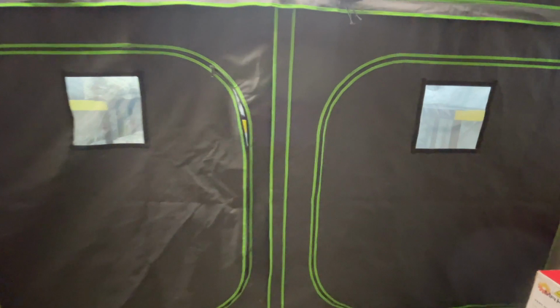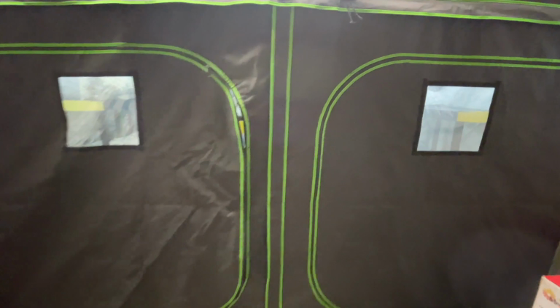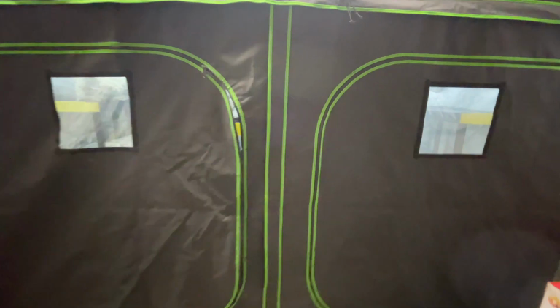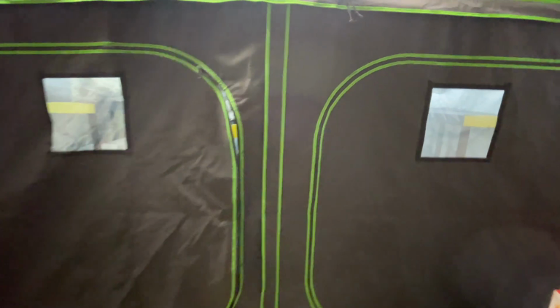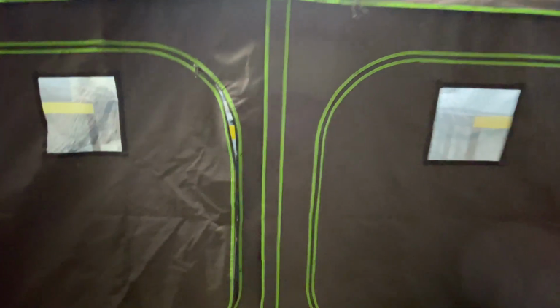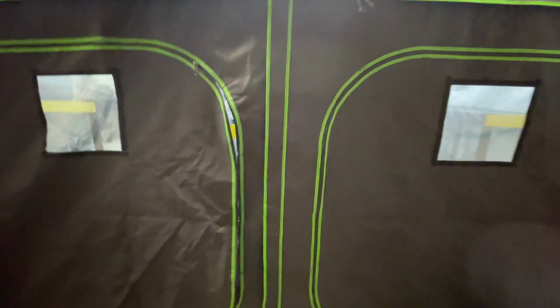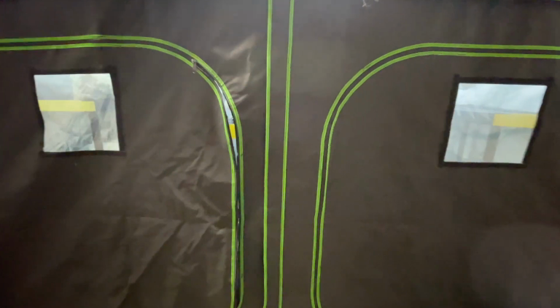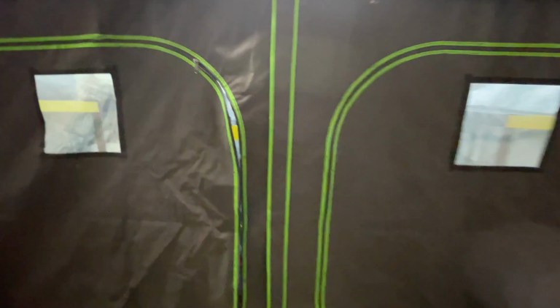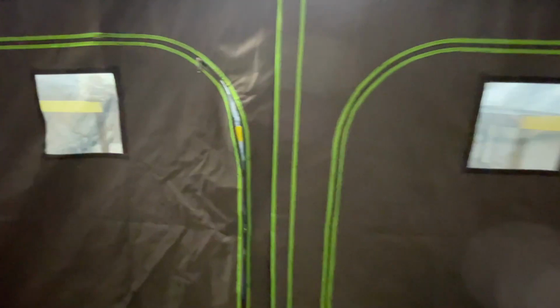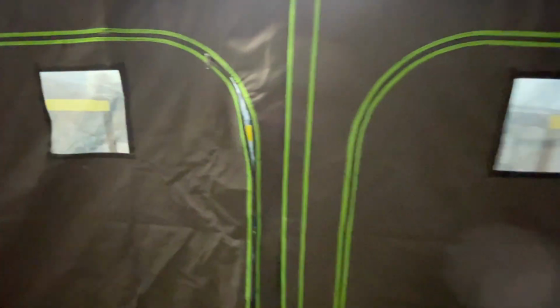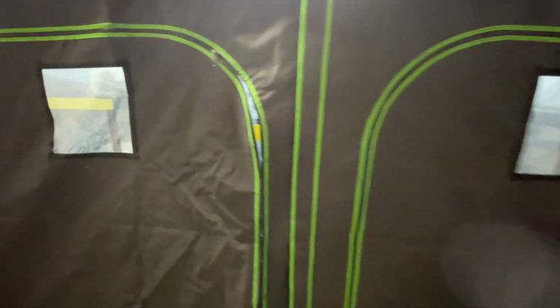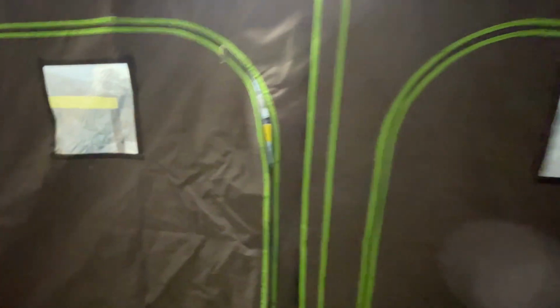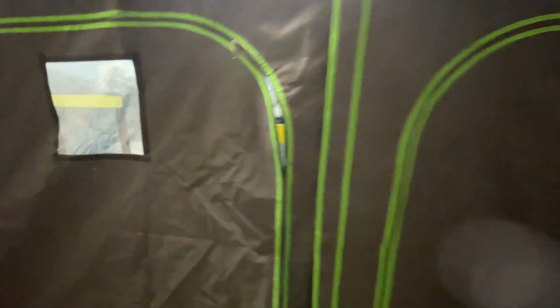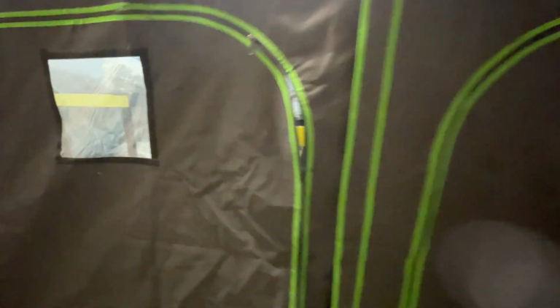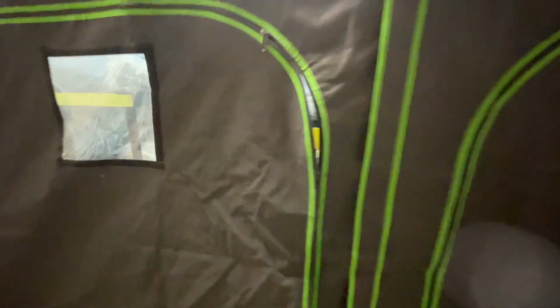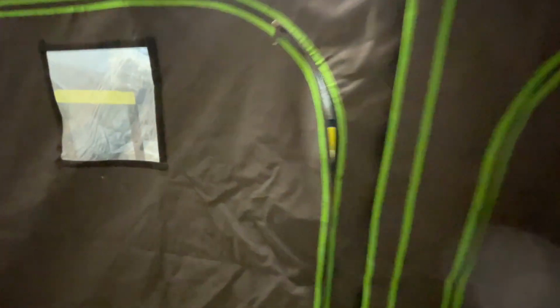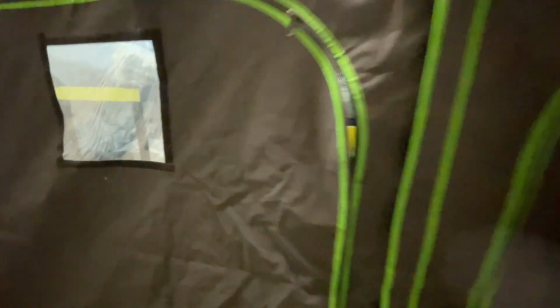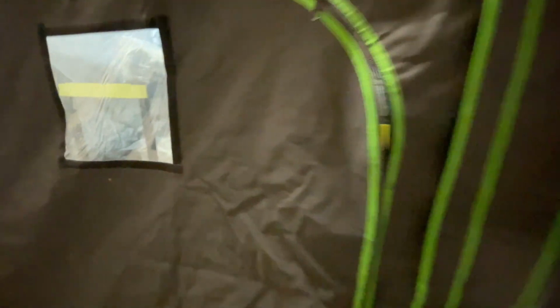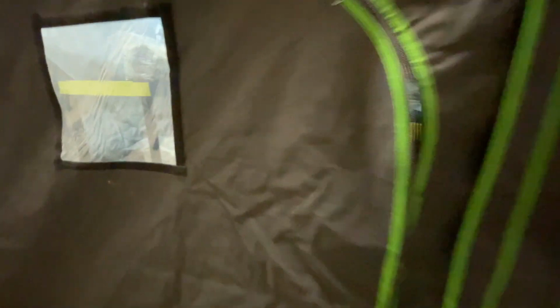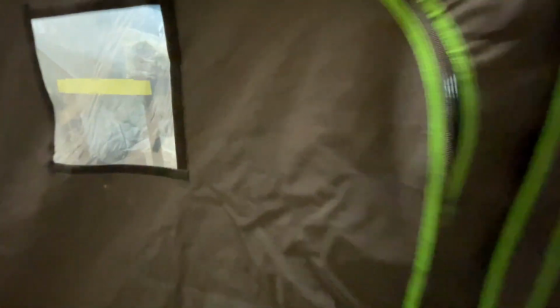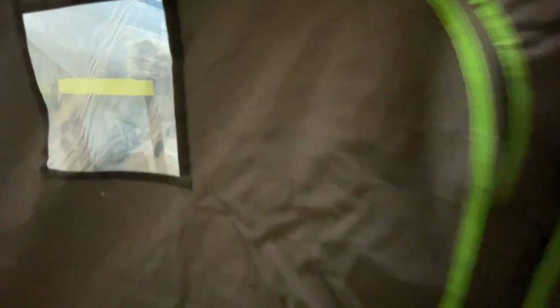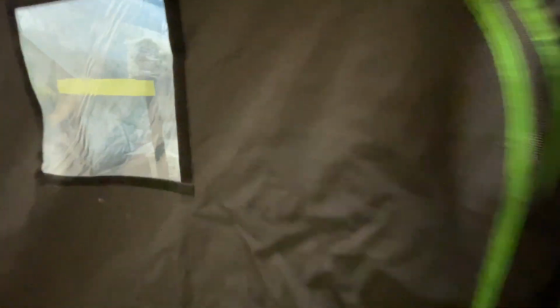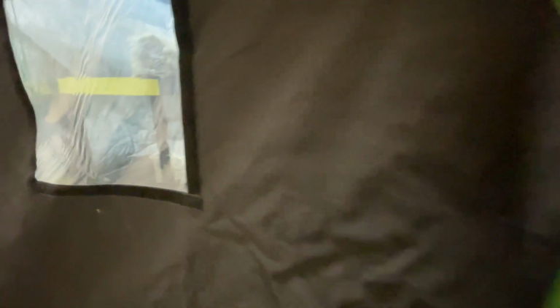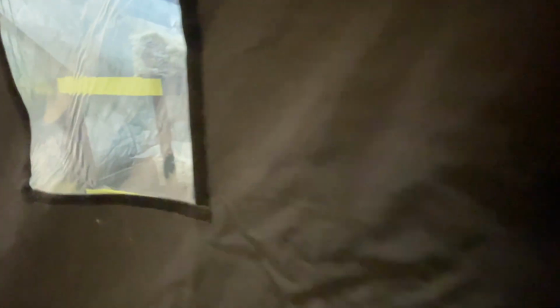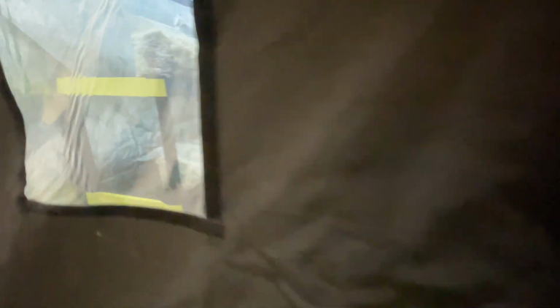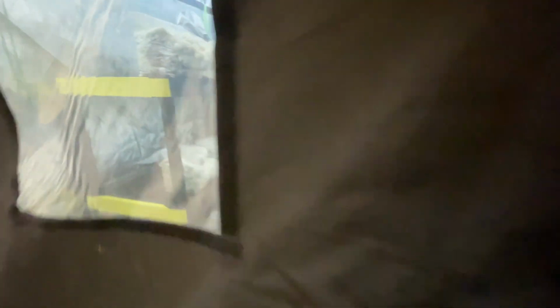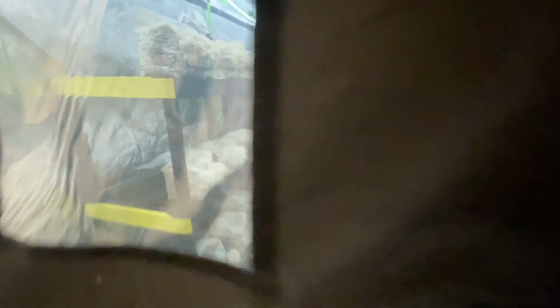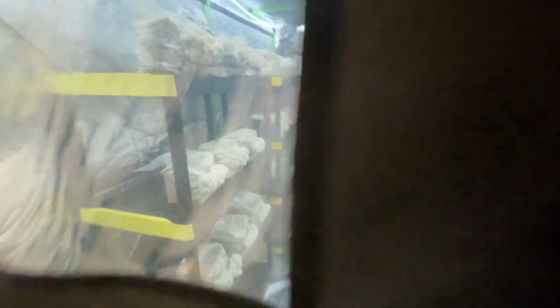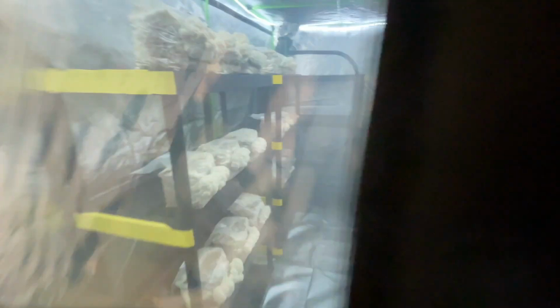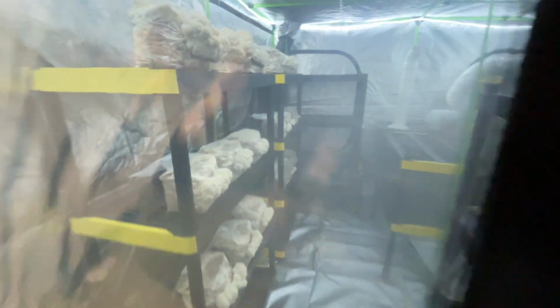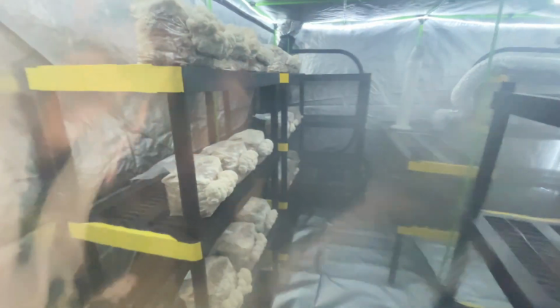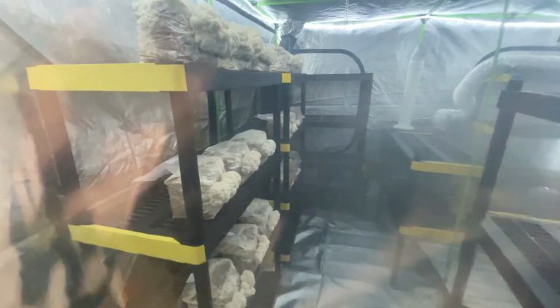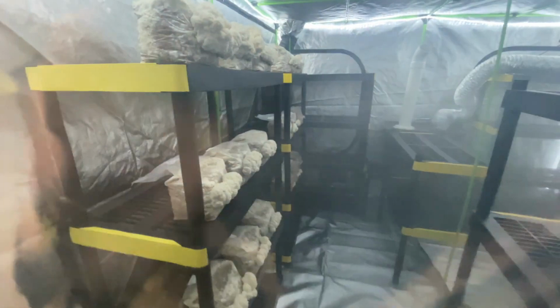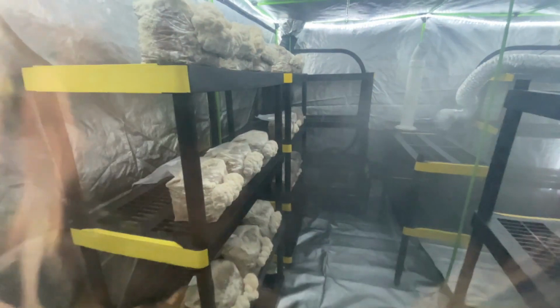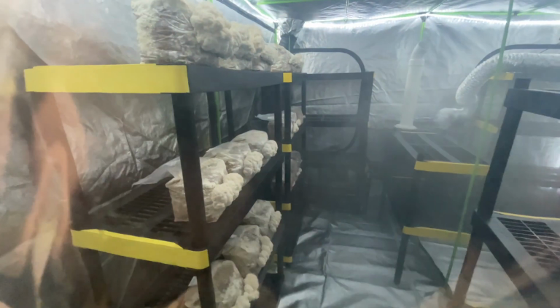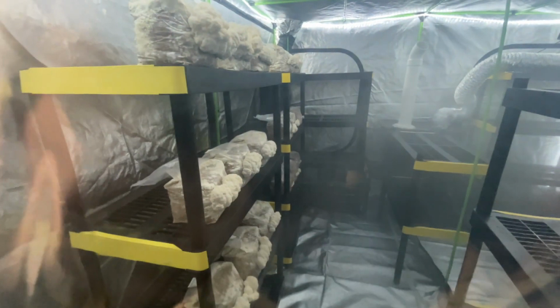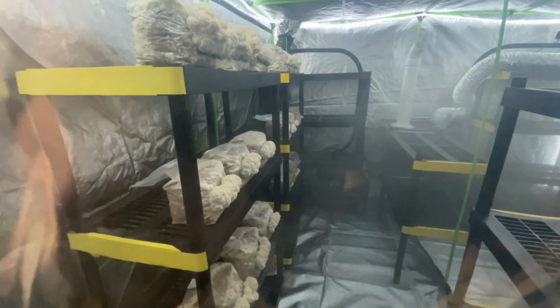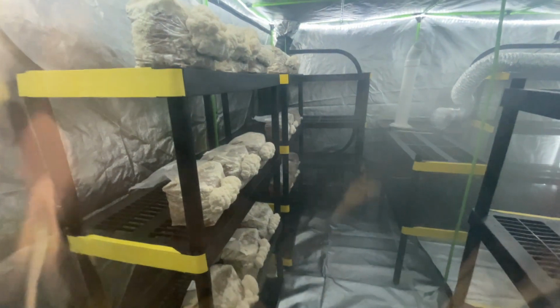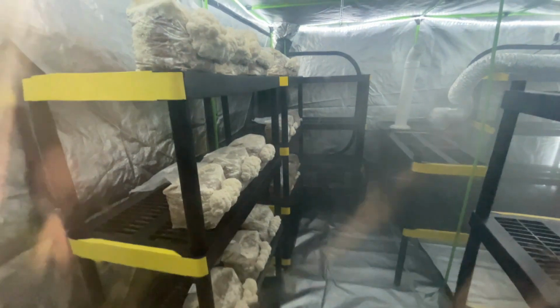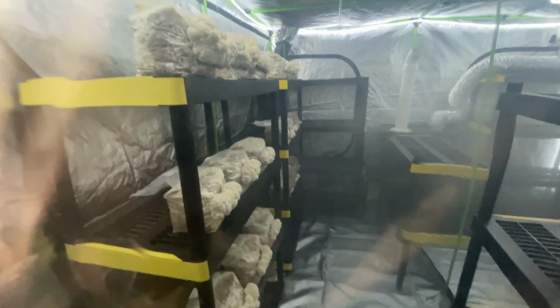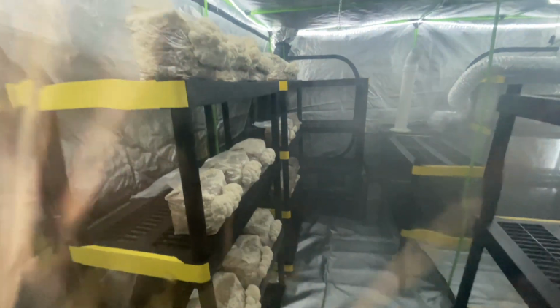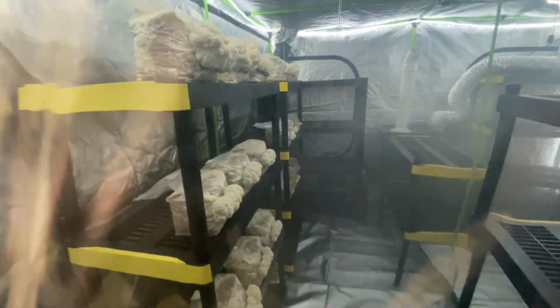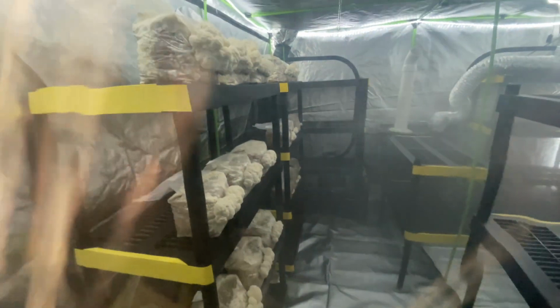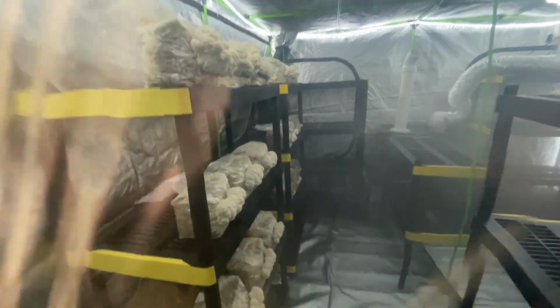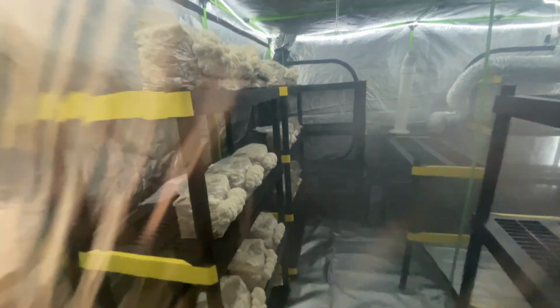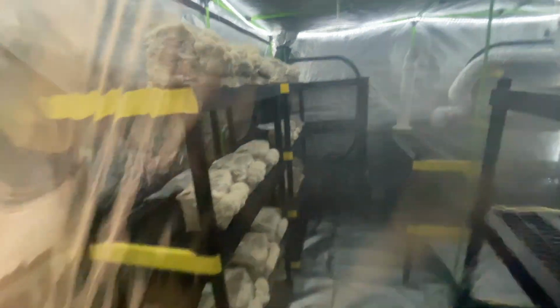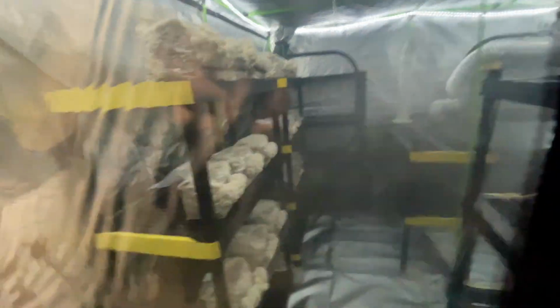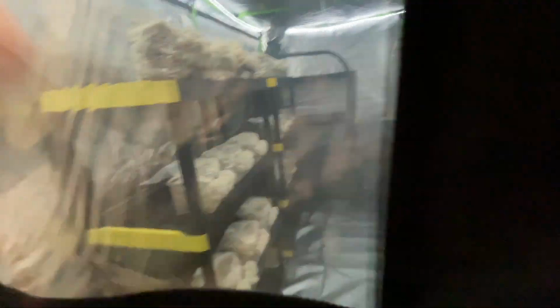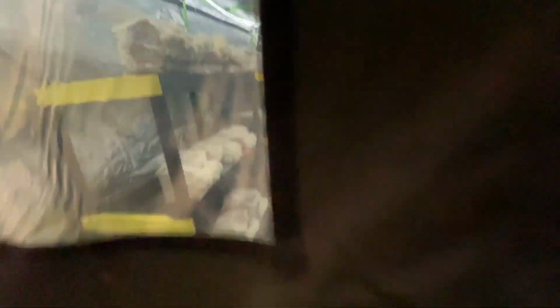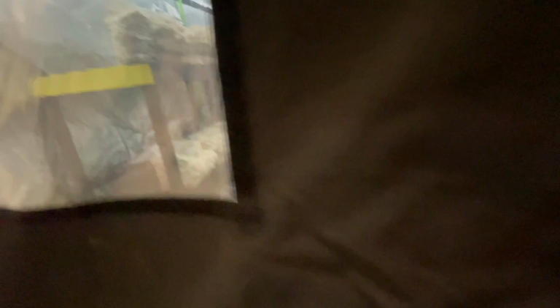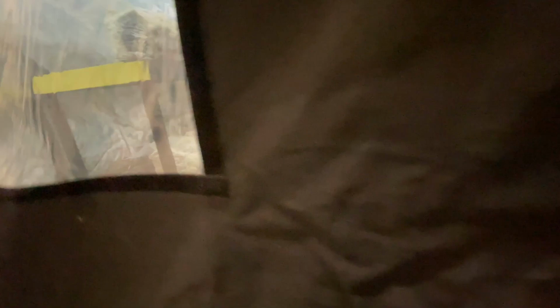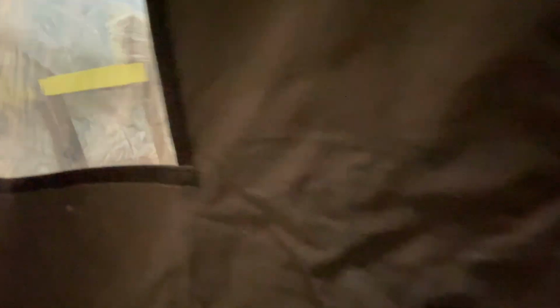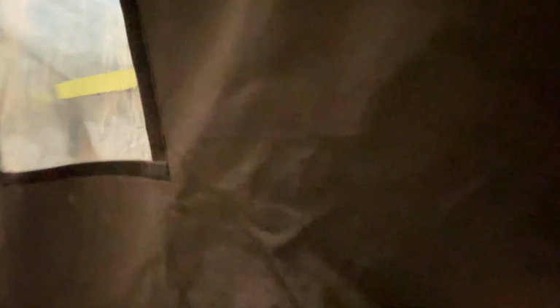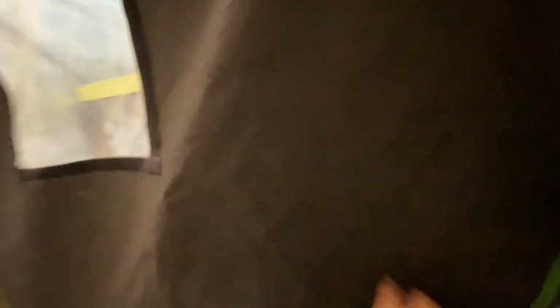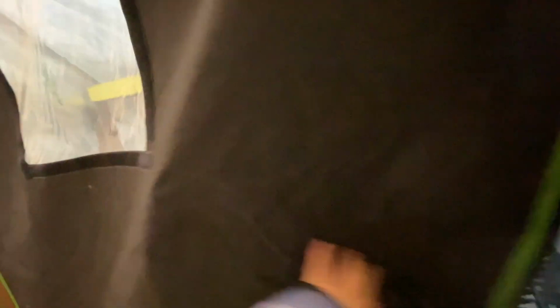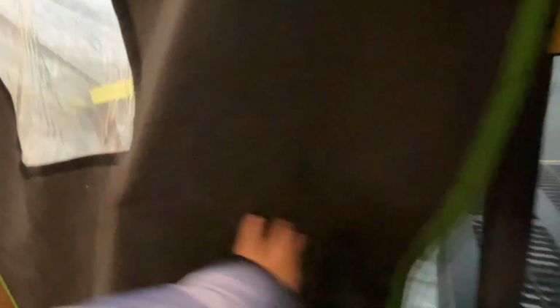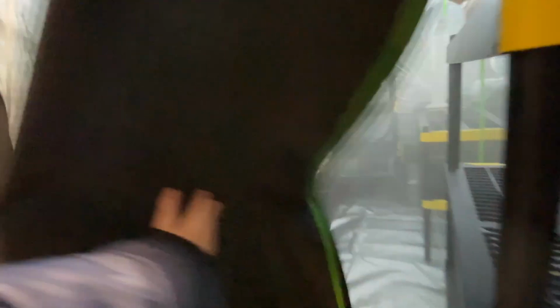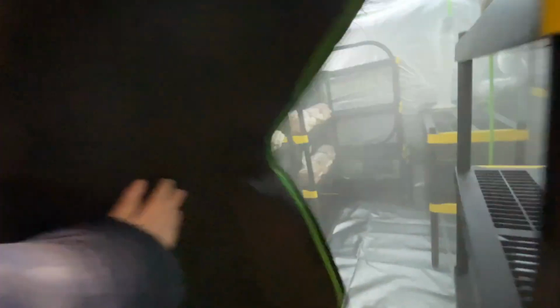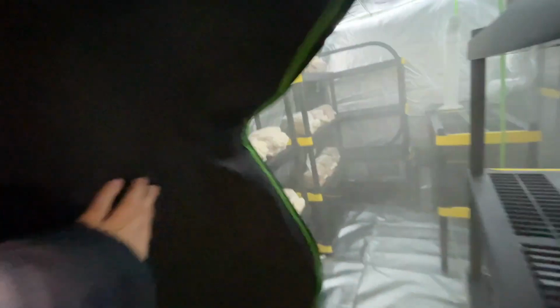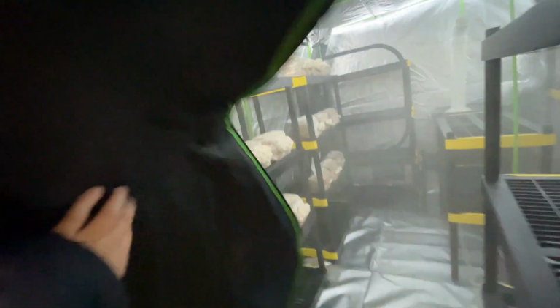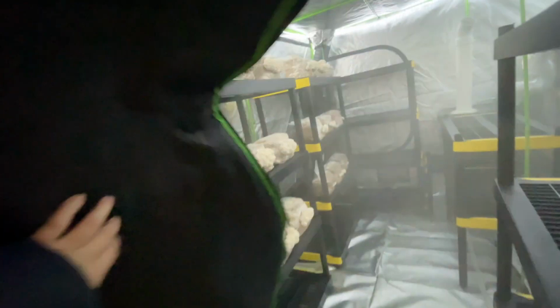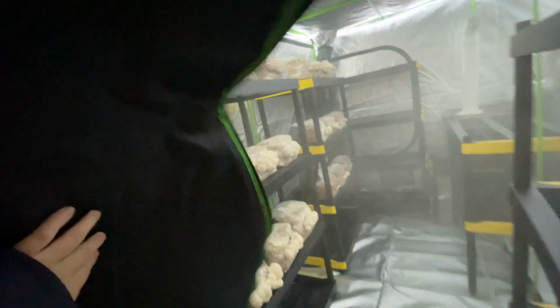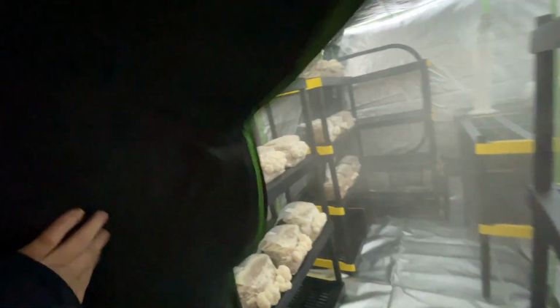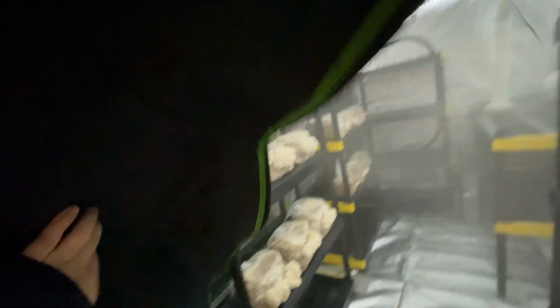Welcome back to Spore and Sprout. In this video, I'm going to go over the top four medicinal mushrooms that you can grow at home.